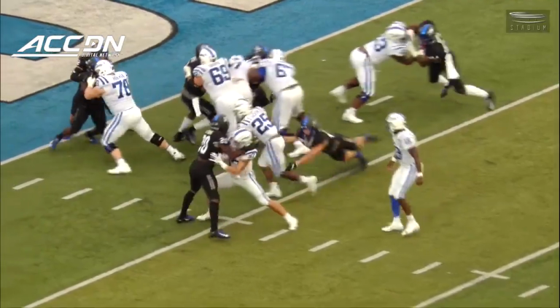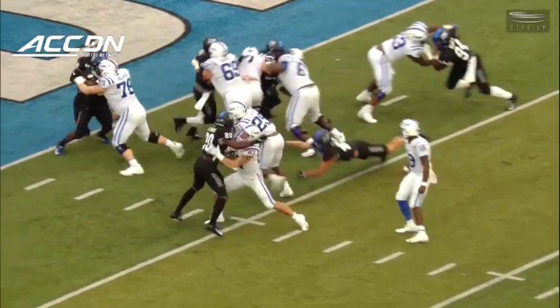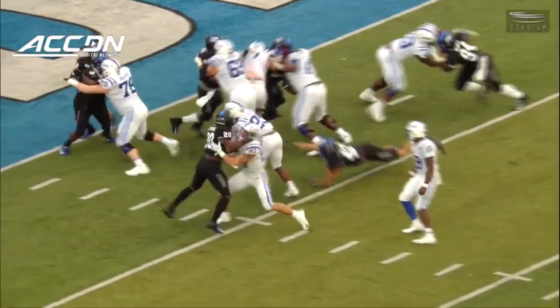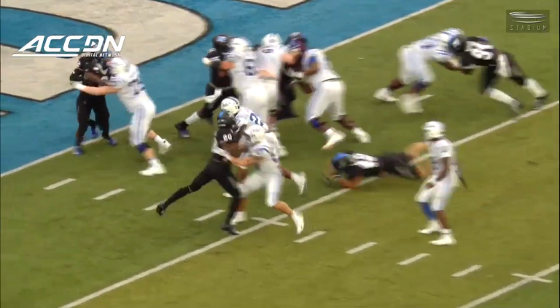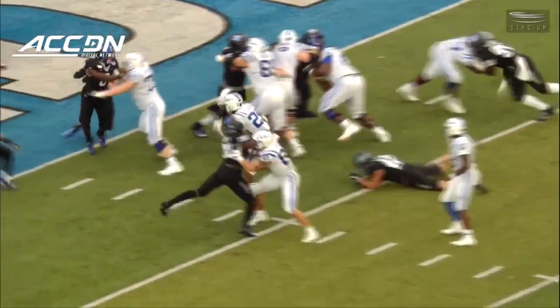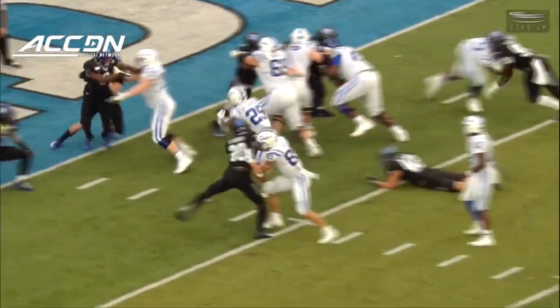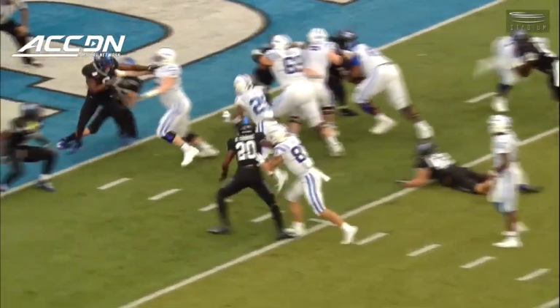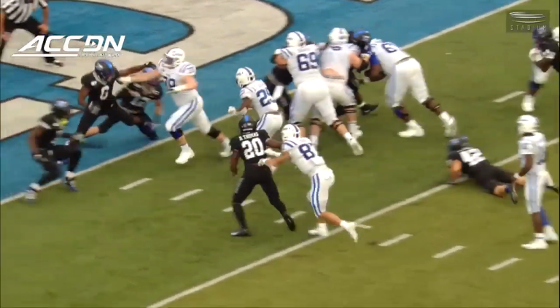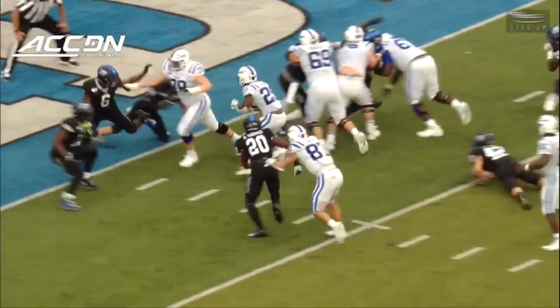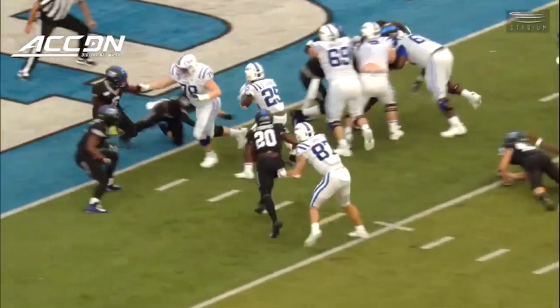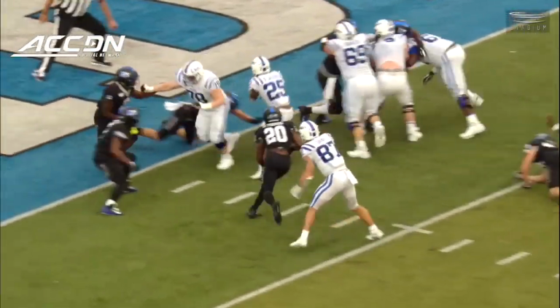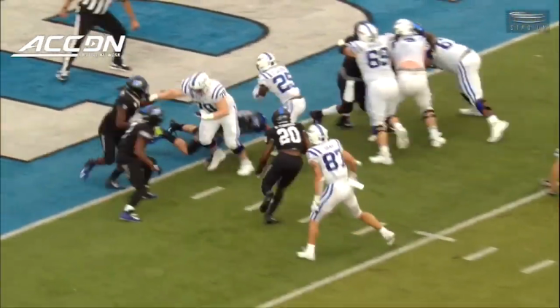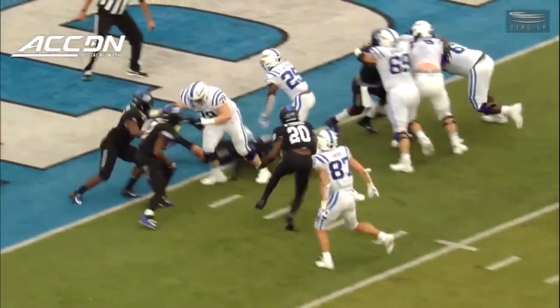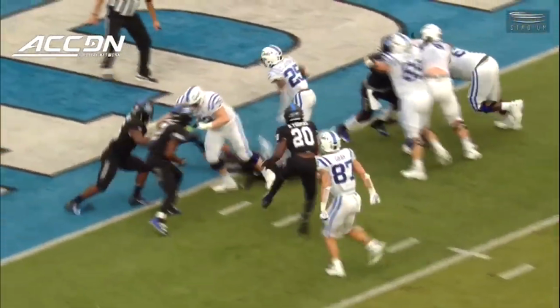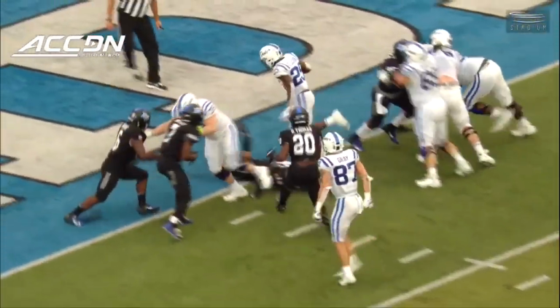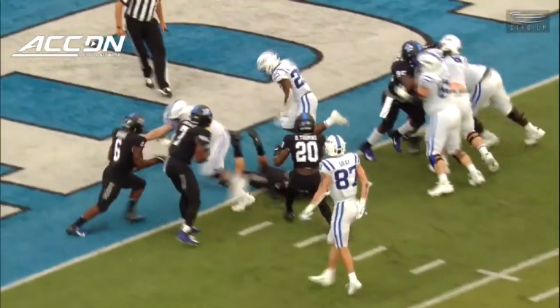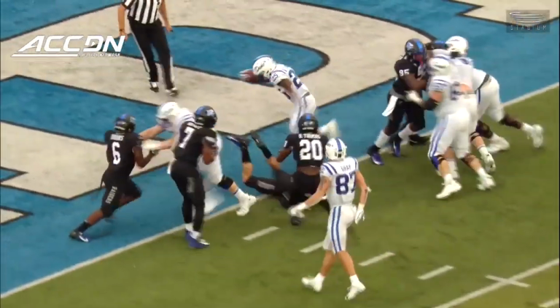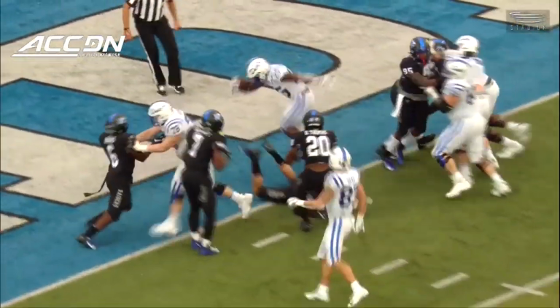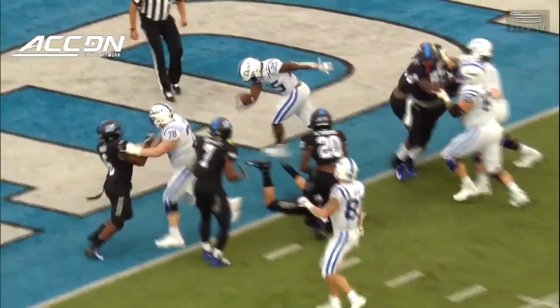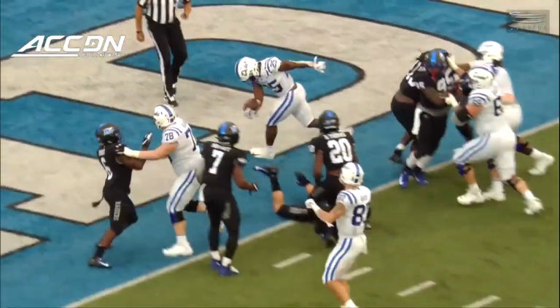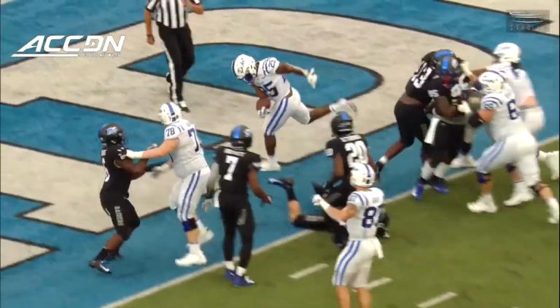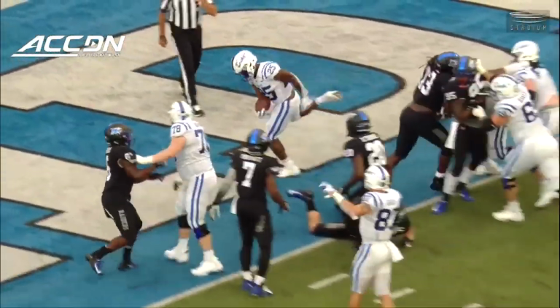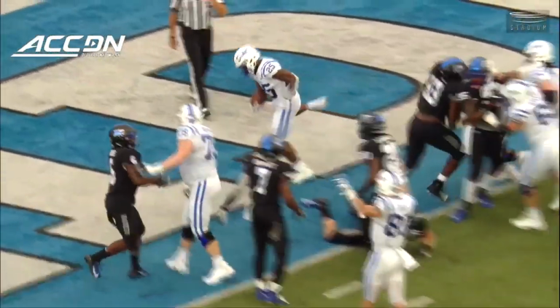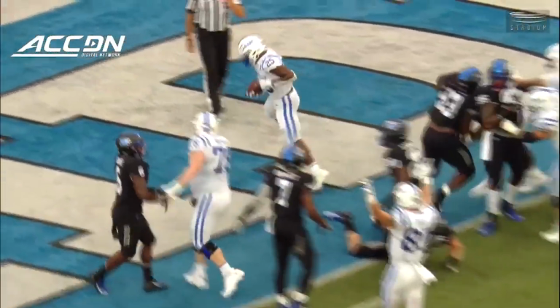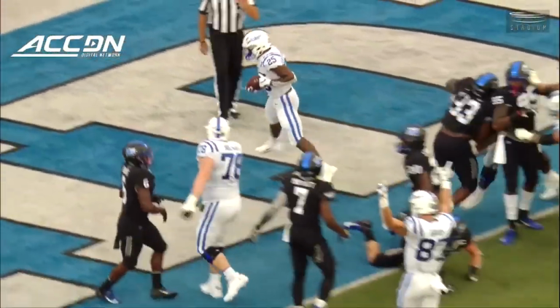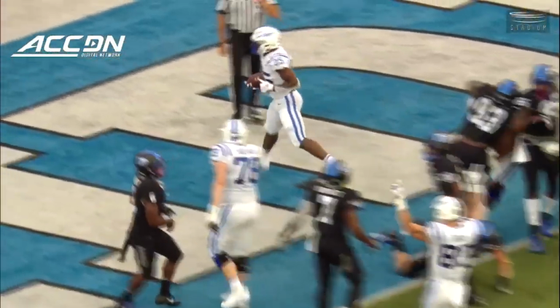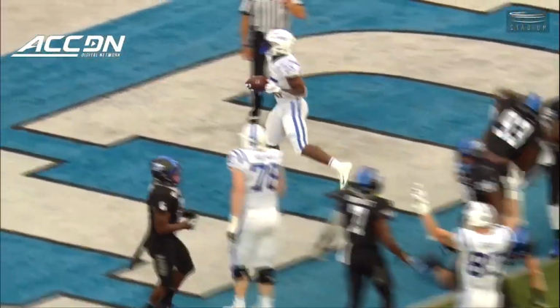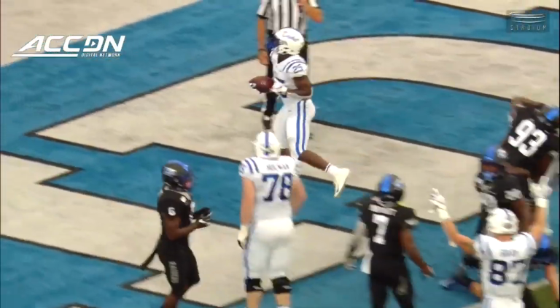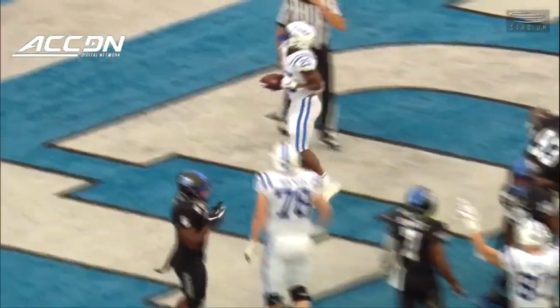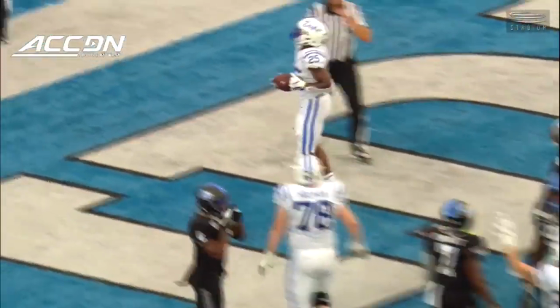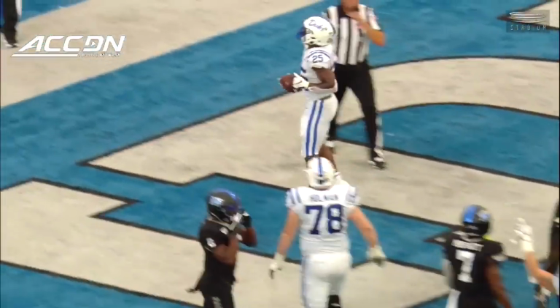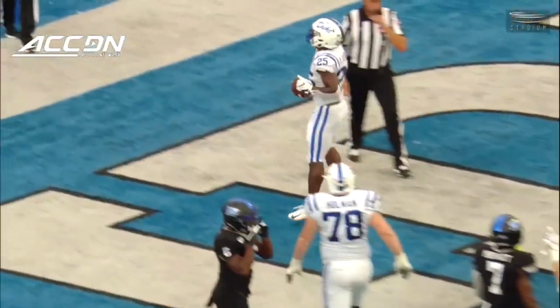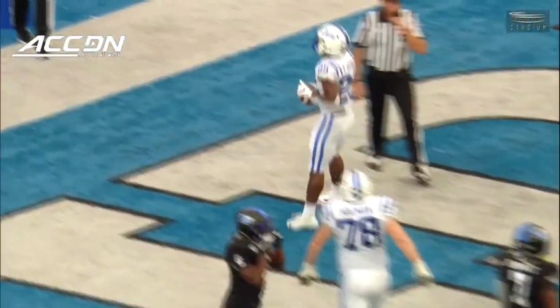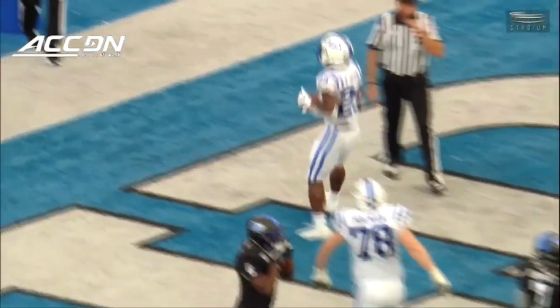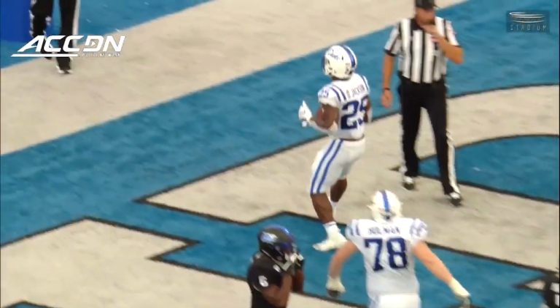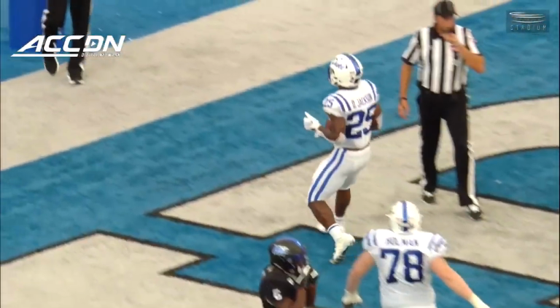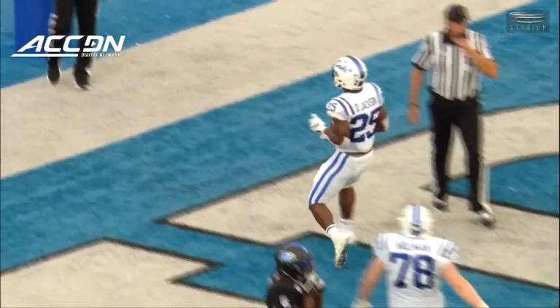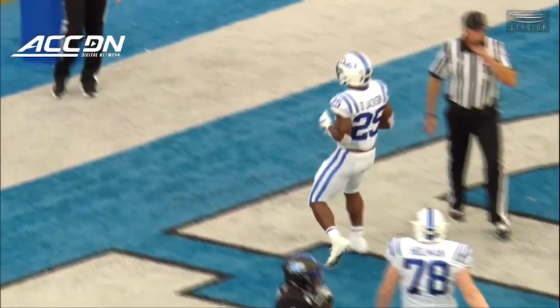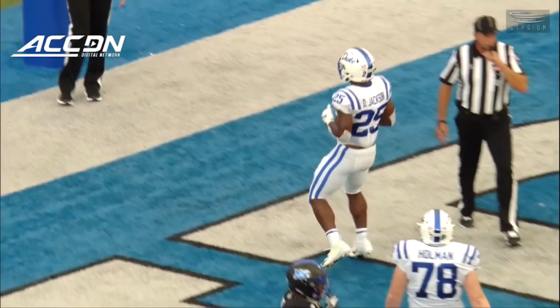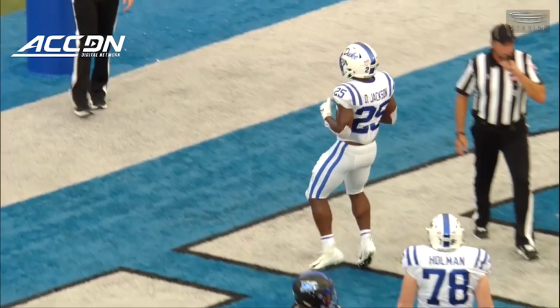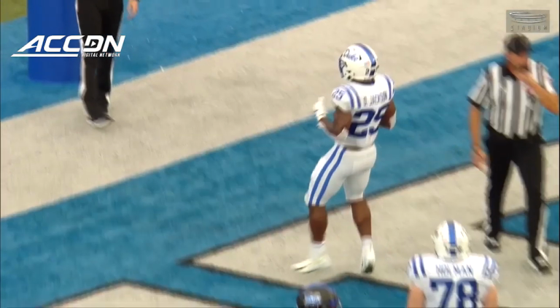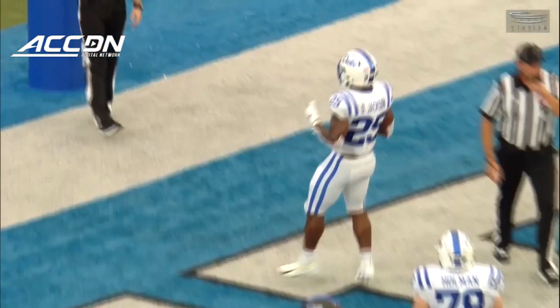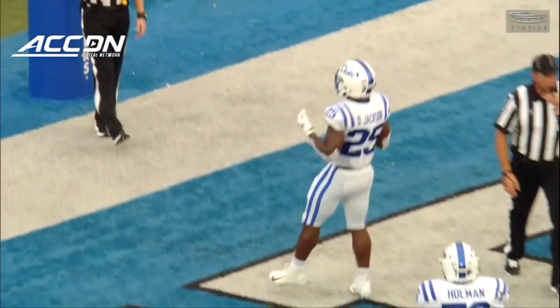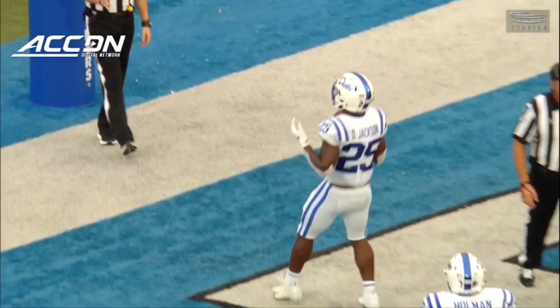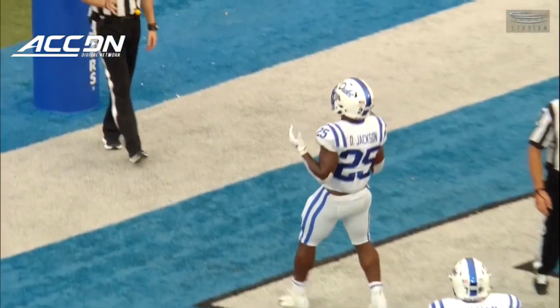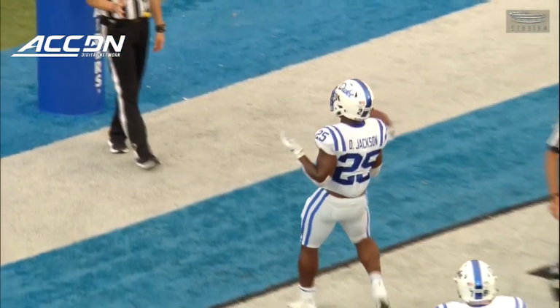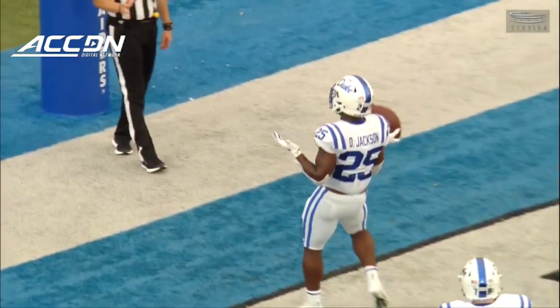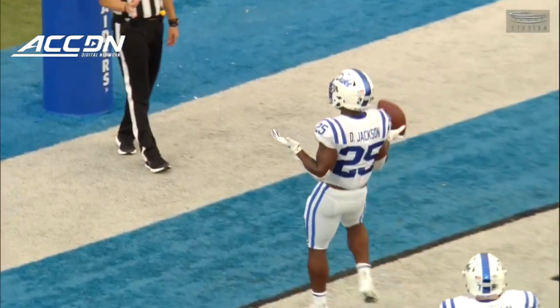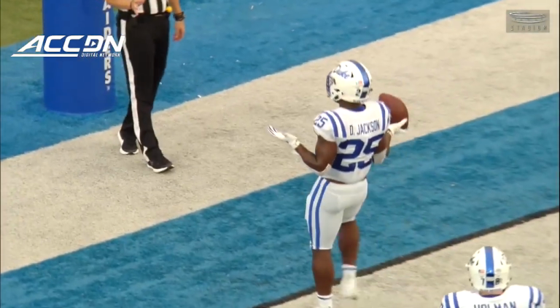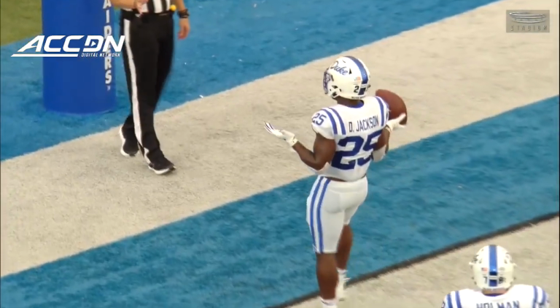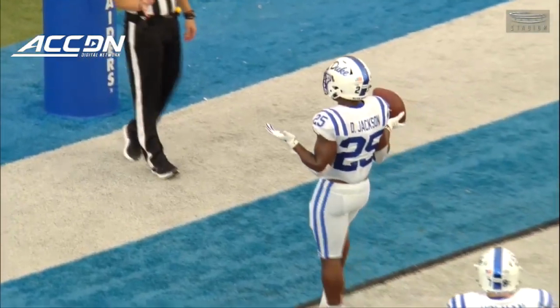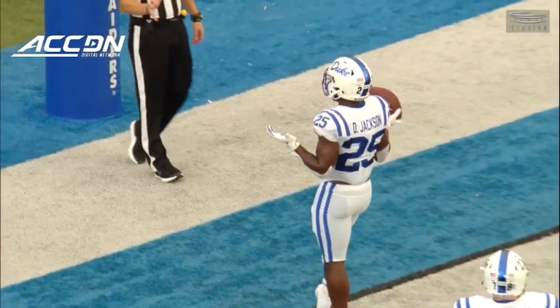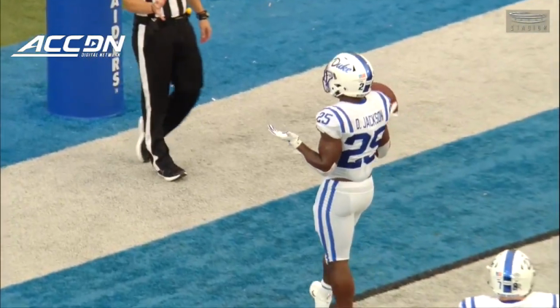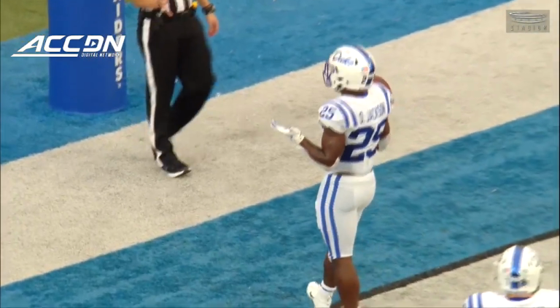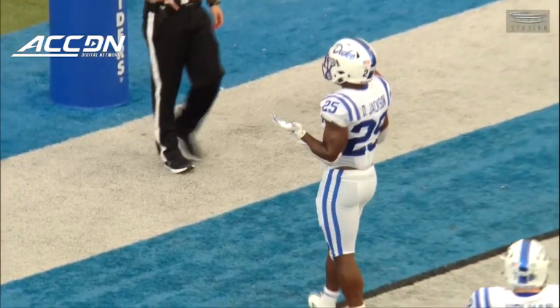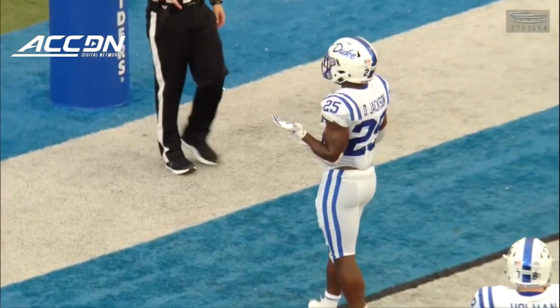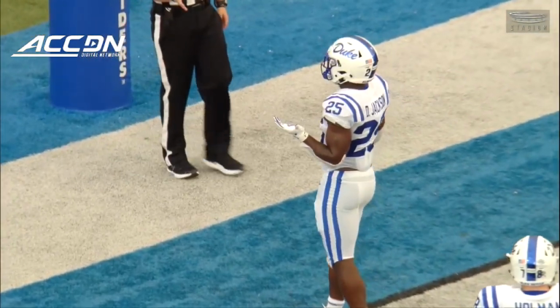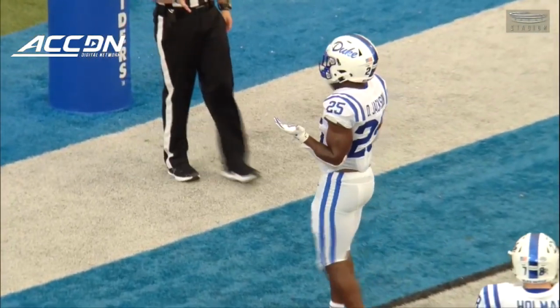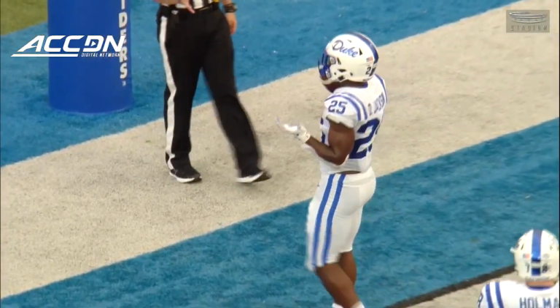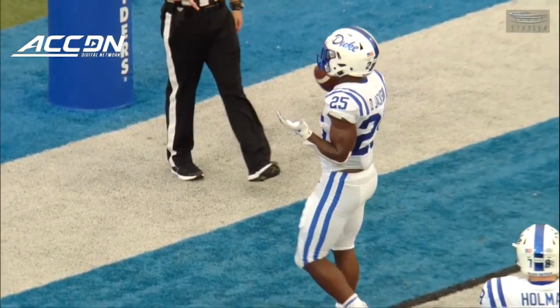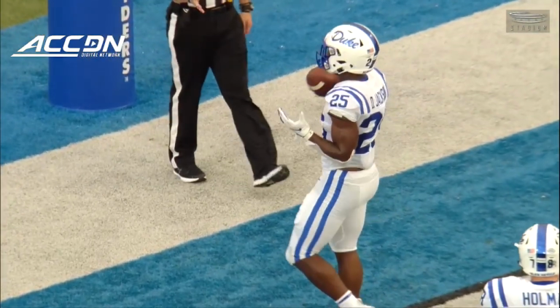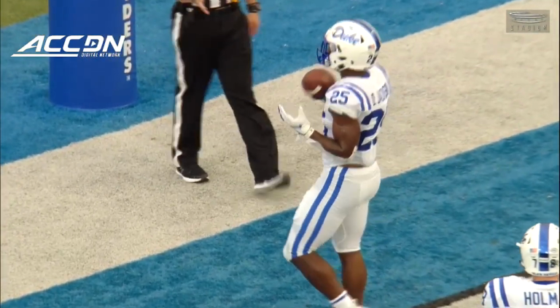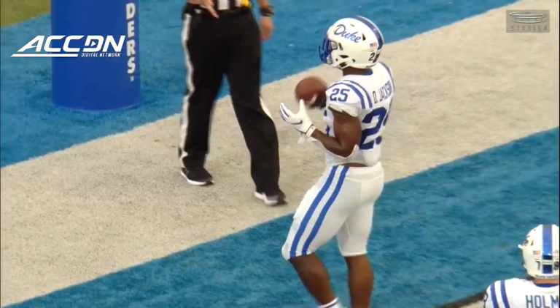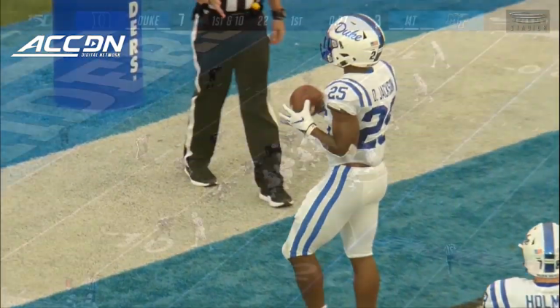See, that's that same little action with number 87, Noah Gray, coming back behind the line of scrimmage. But there, he's your lead blocker. He's not sneaking out.